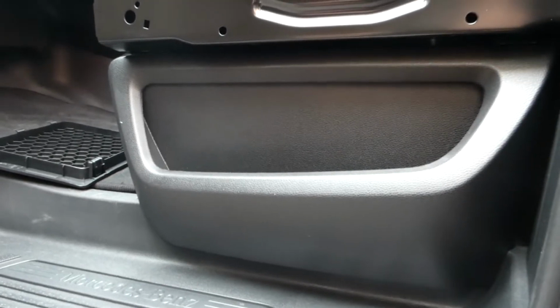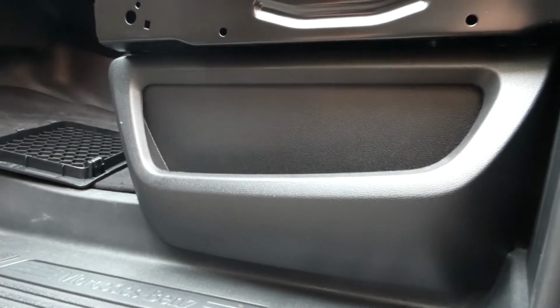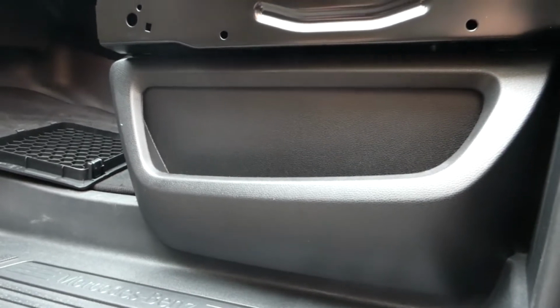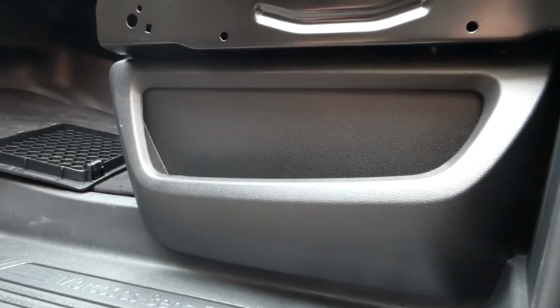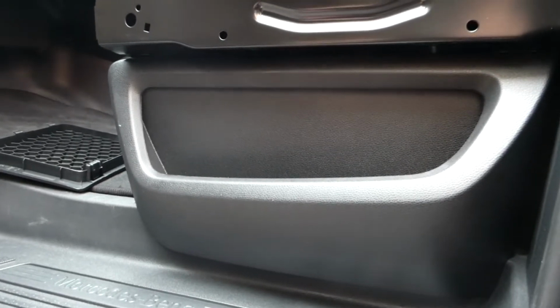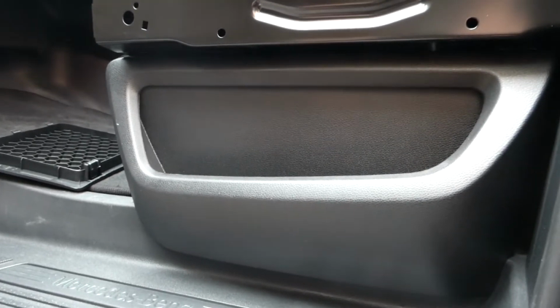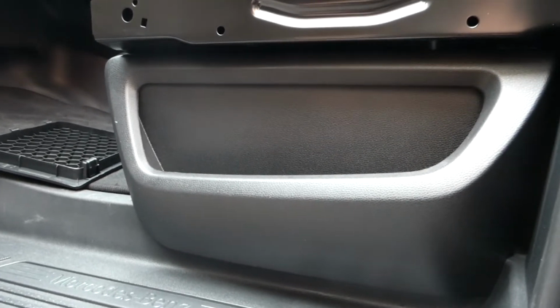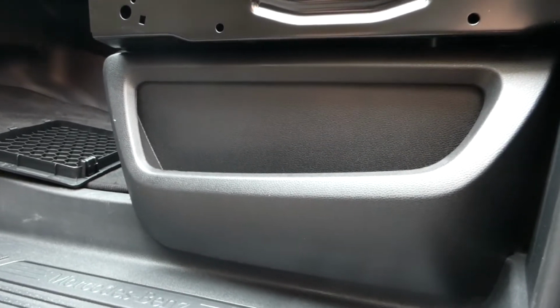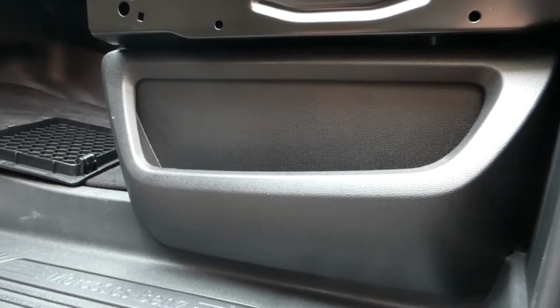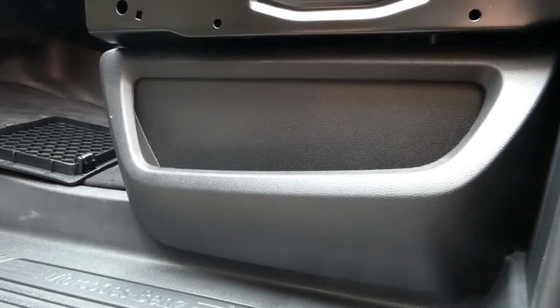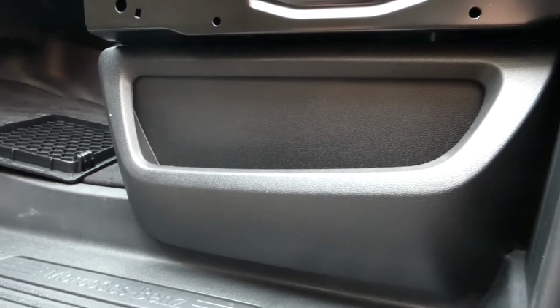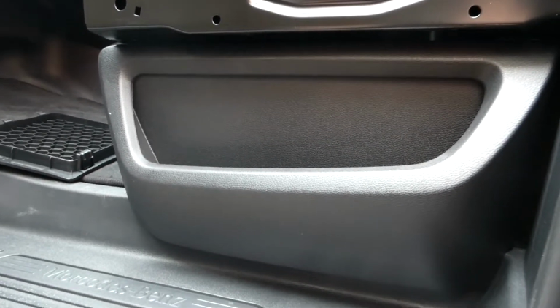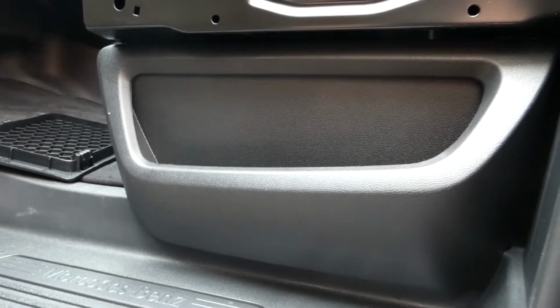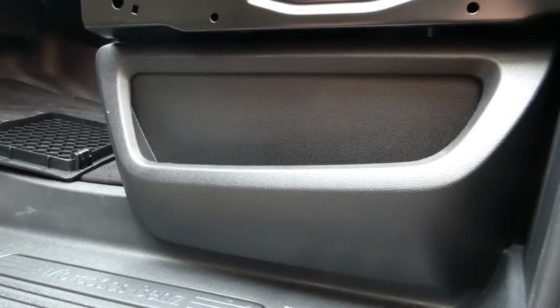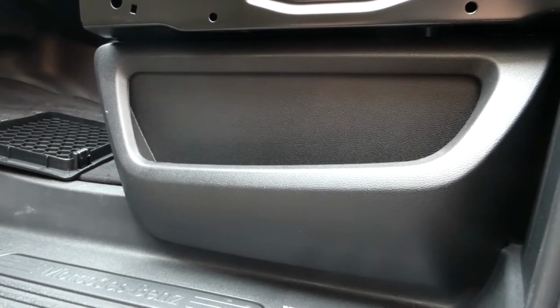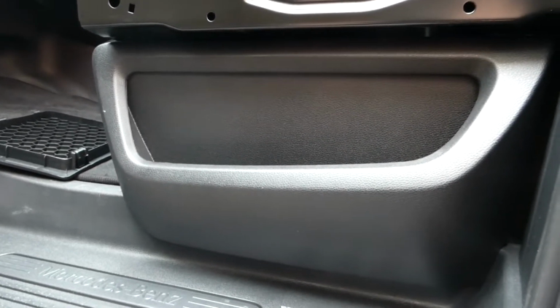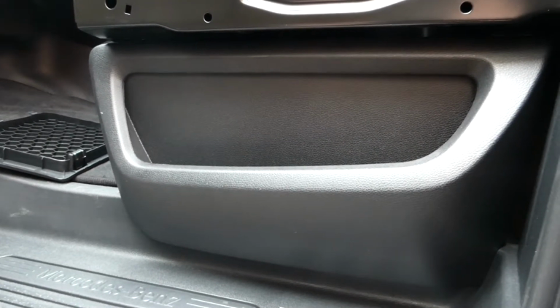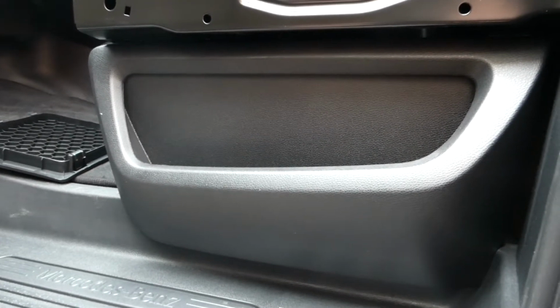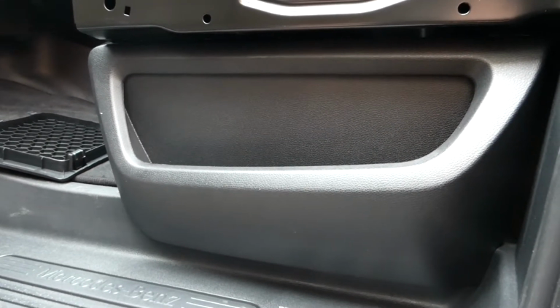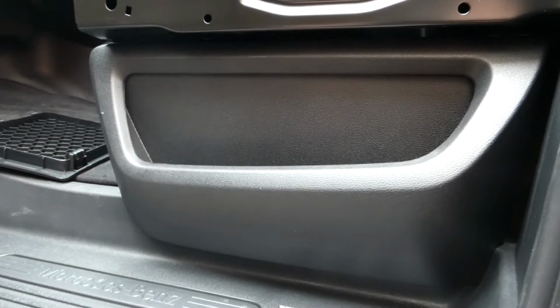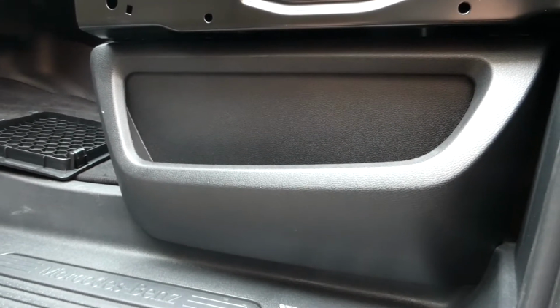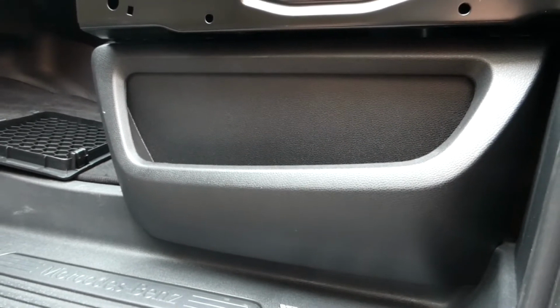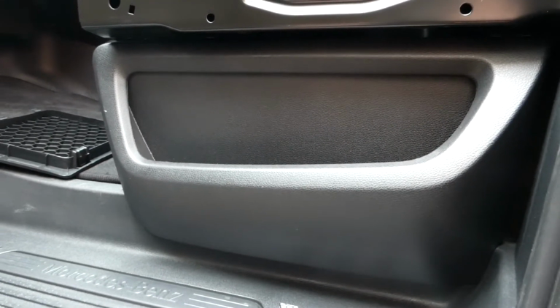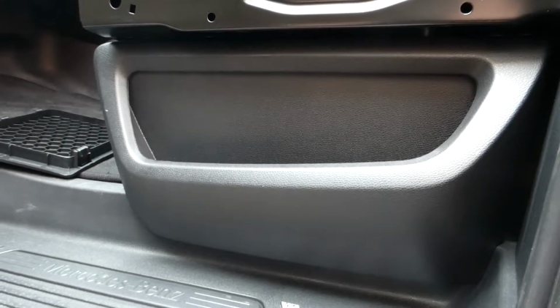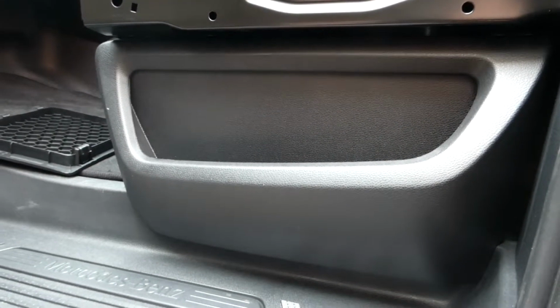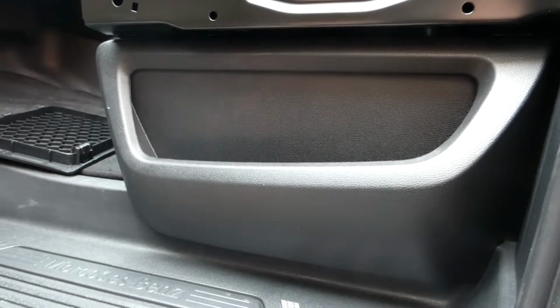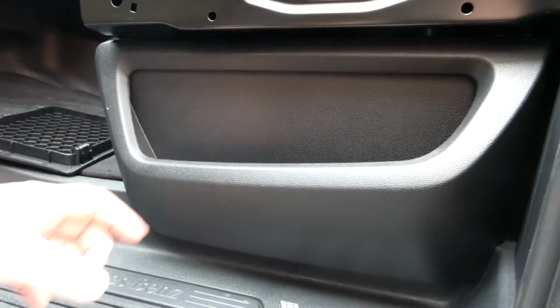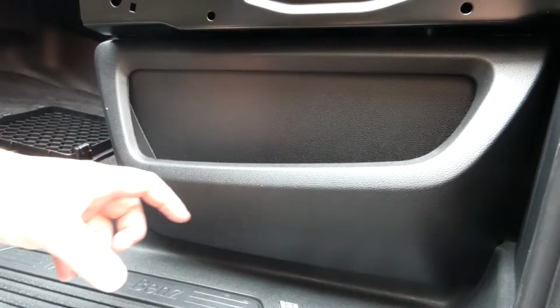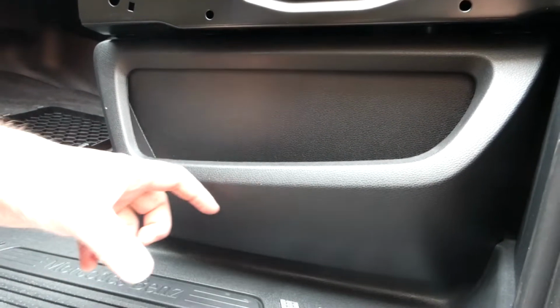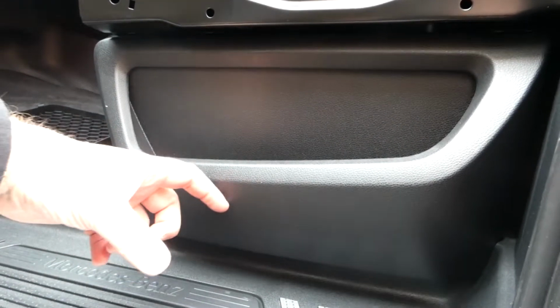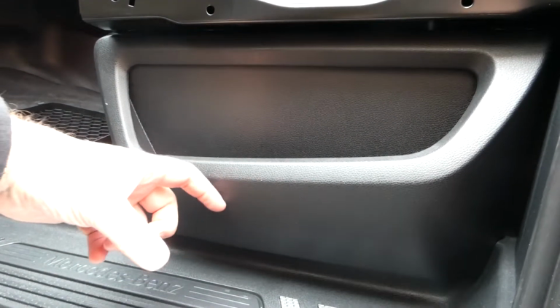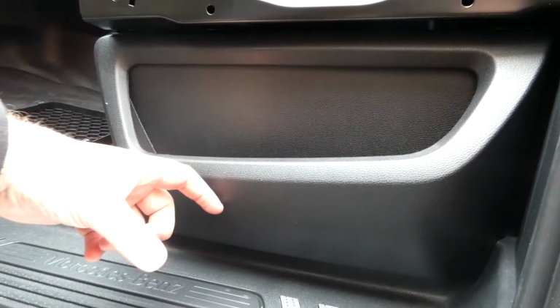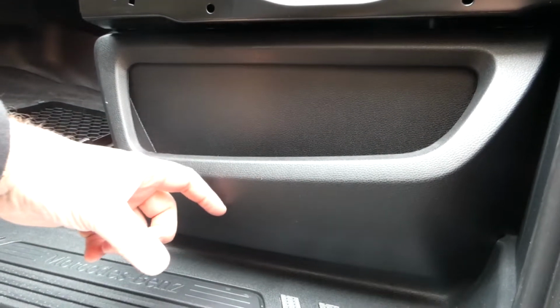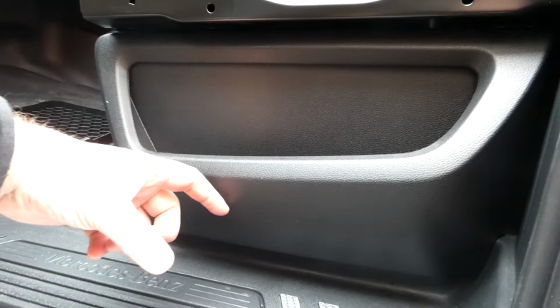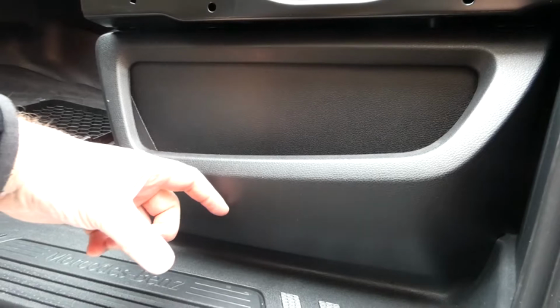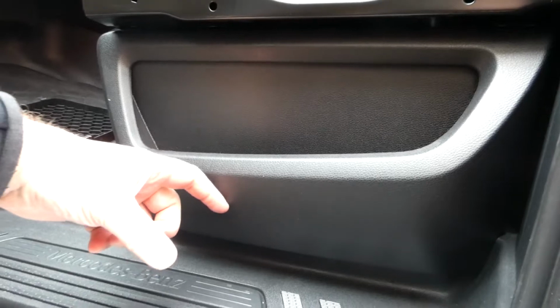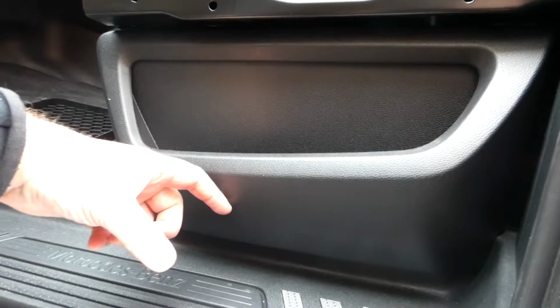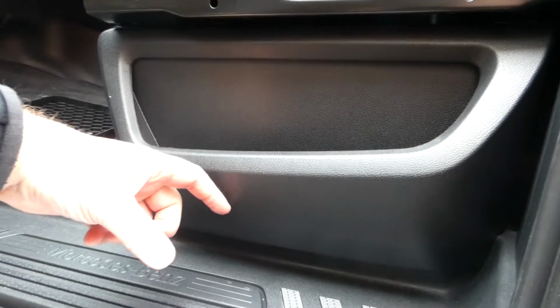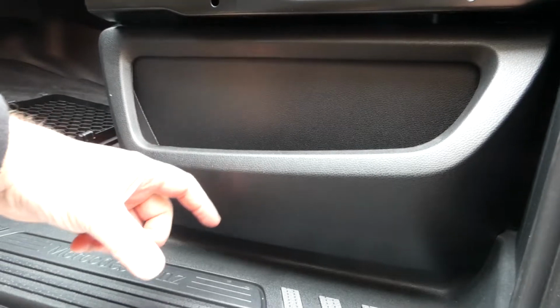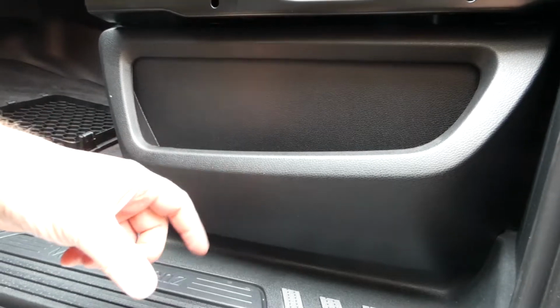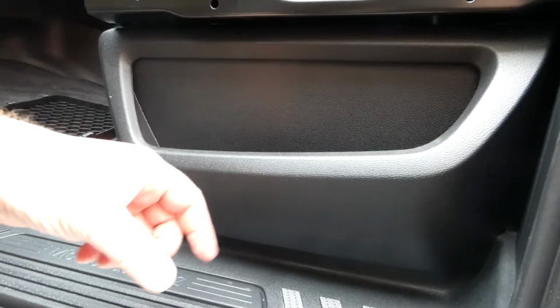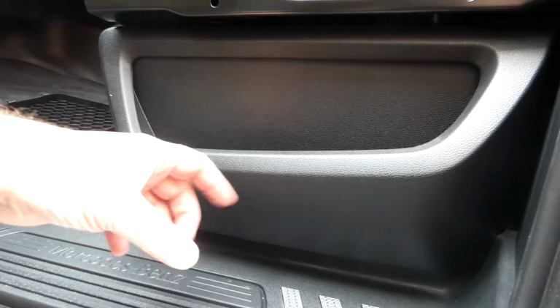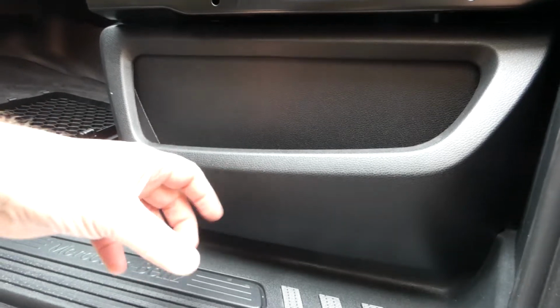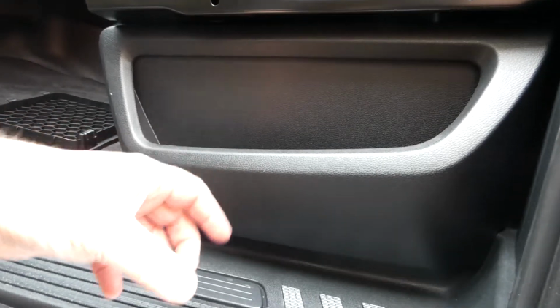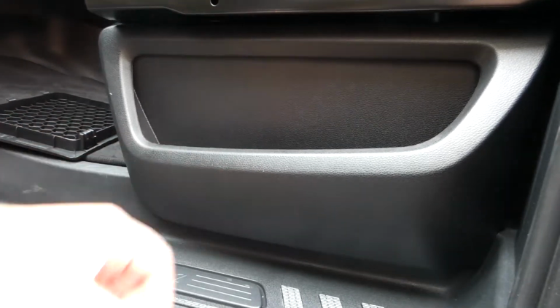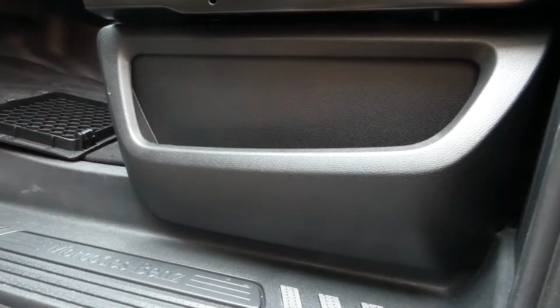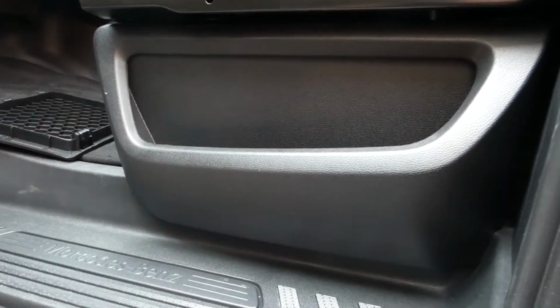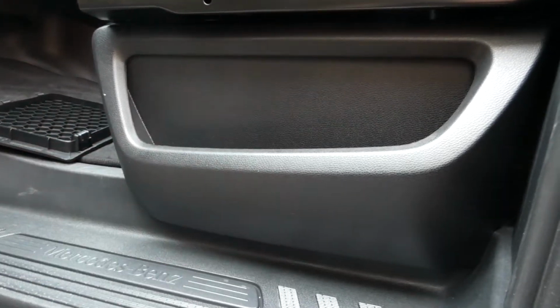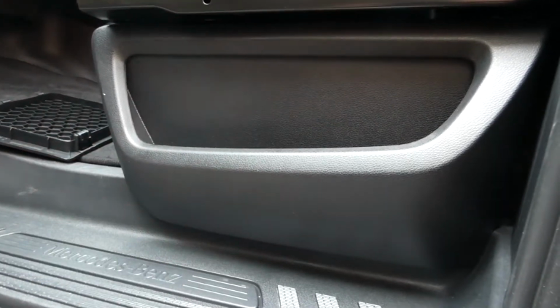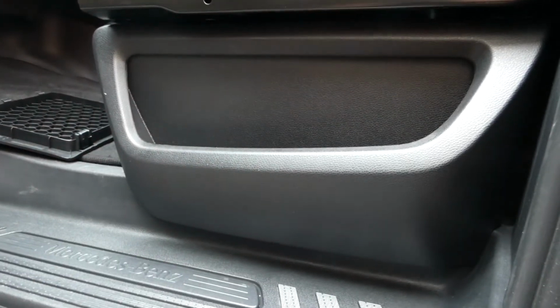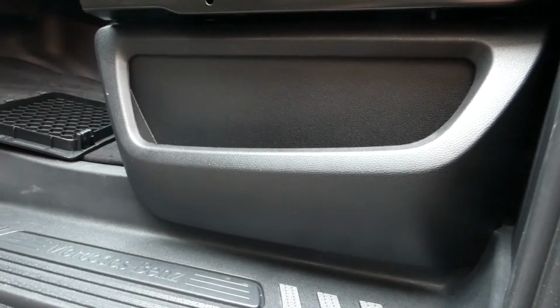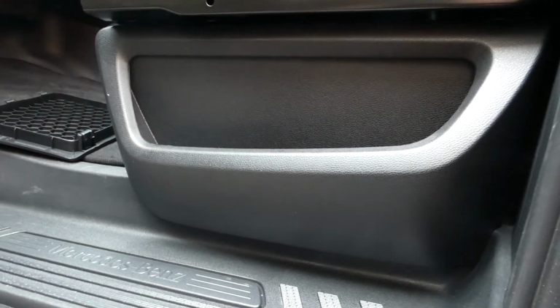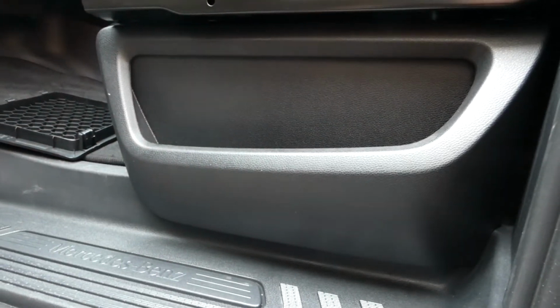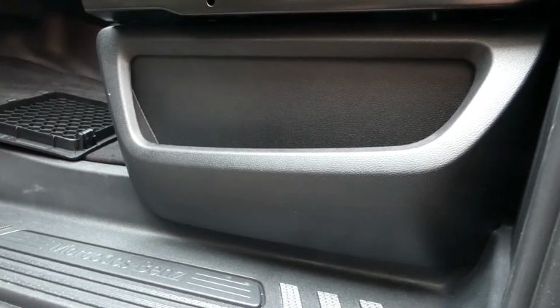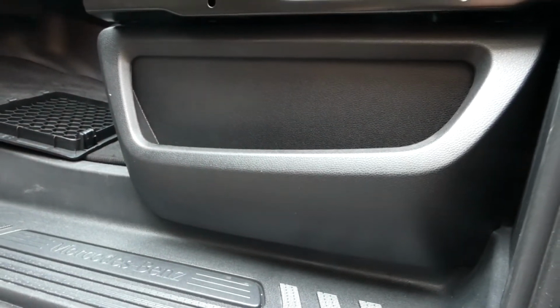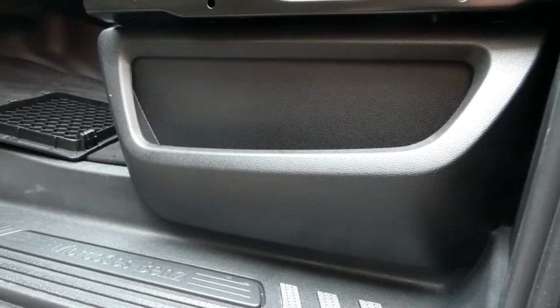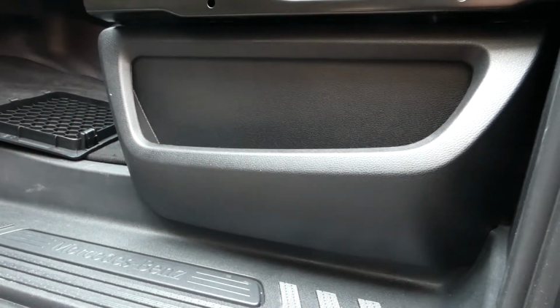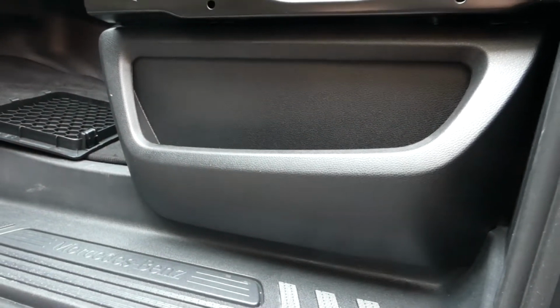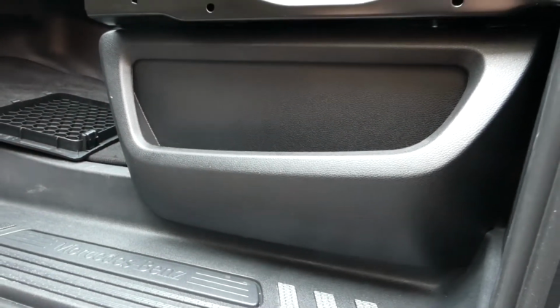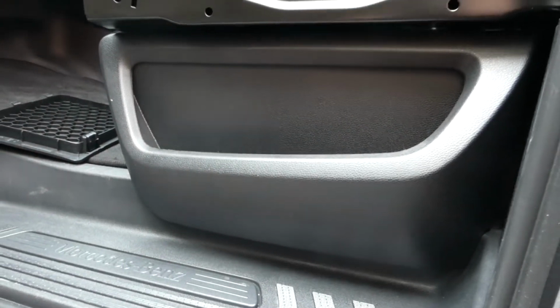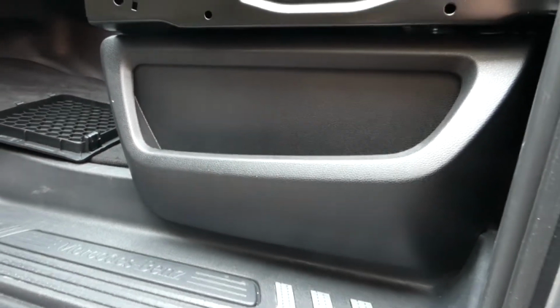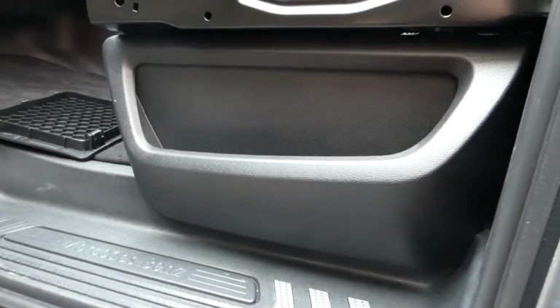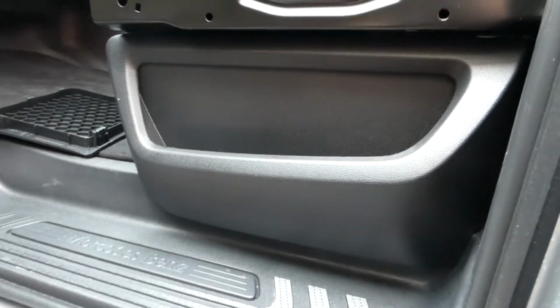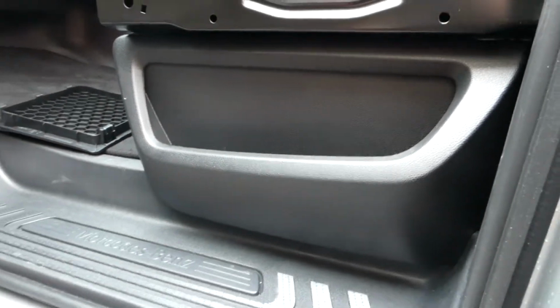This is a genuine Mercedes-Benz part, so there is enough gap here for the door to close with the door pocket.